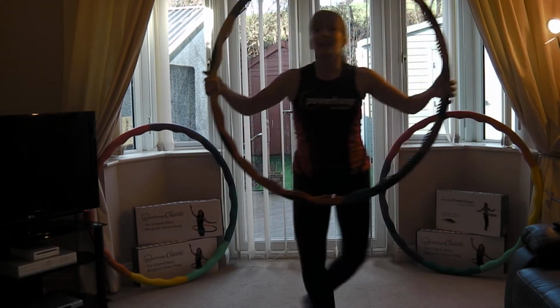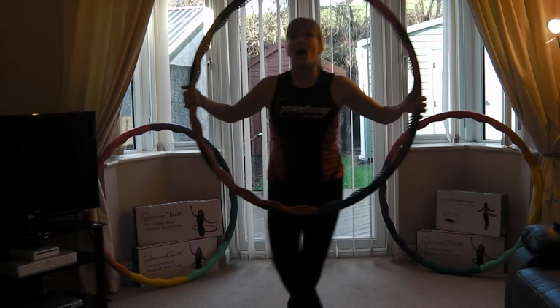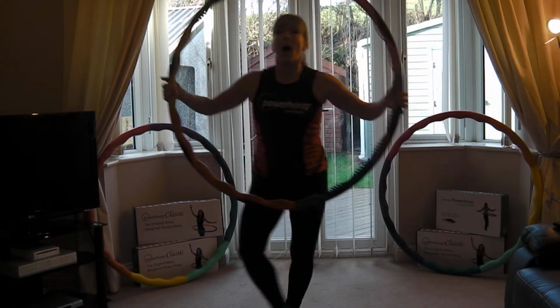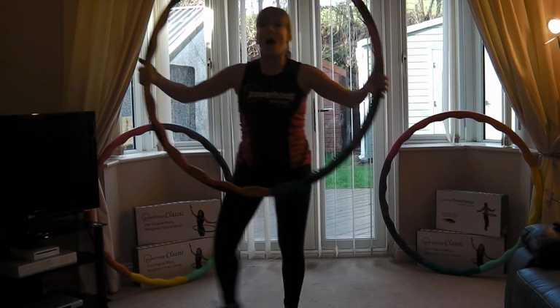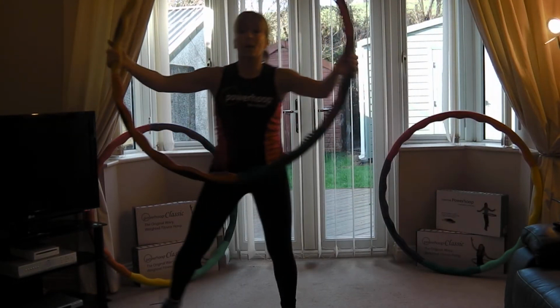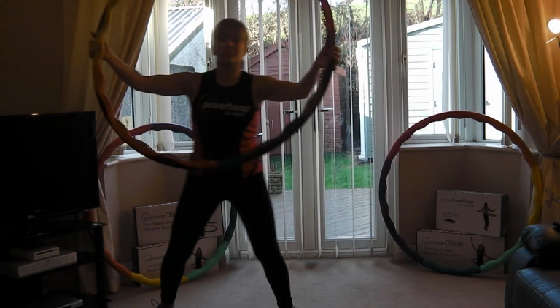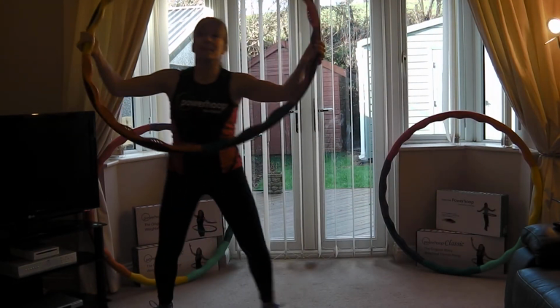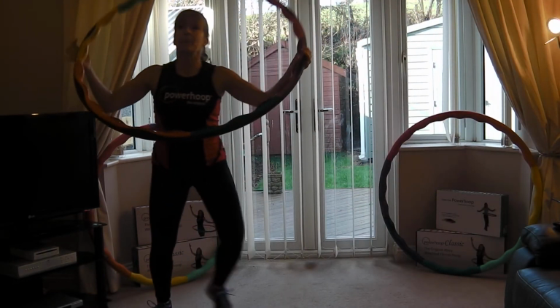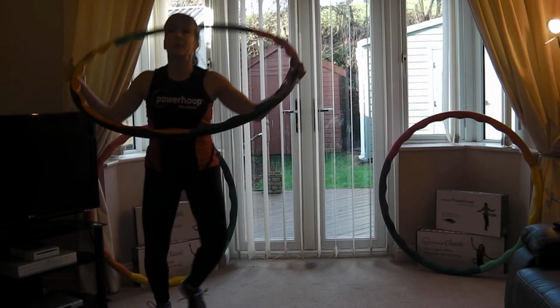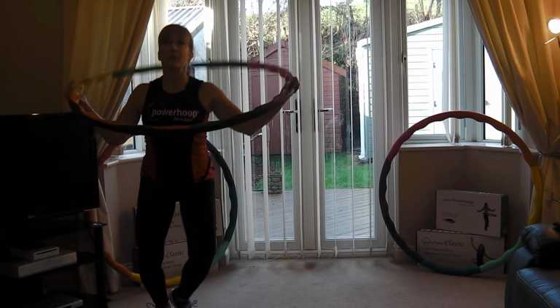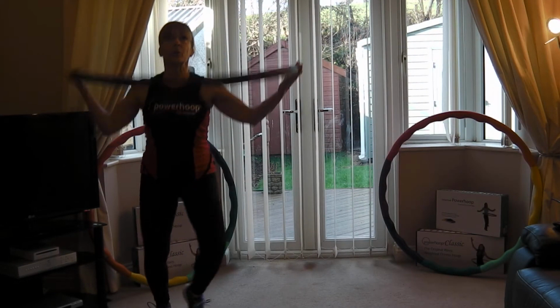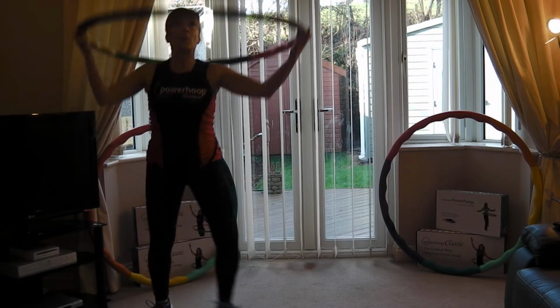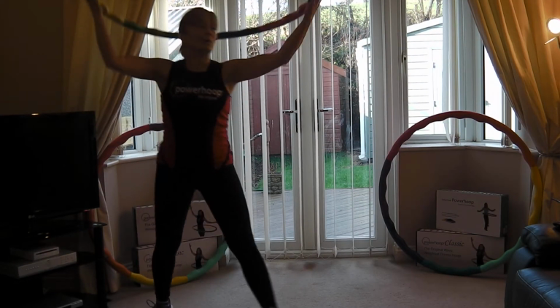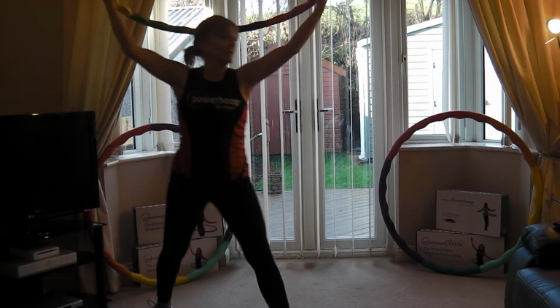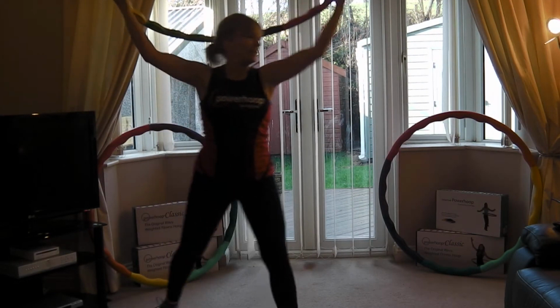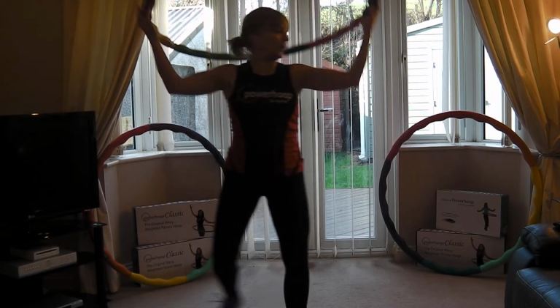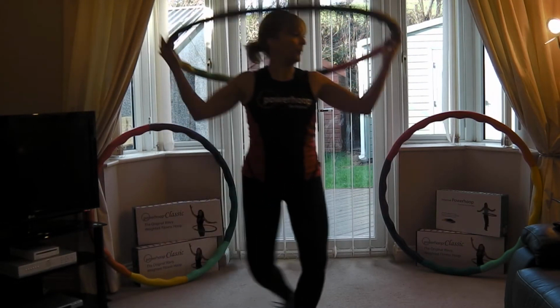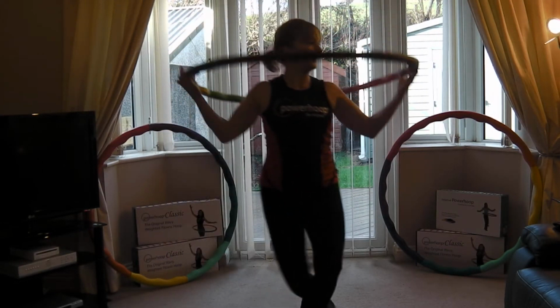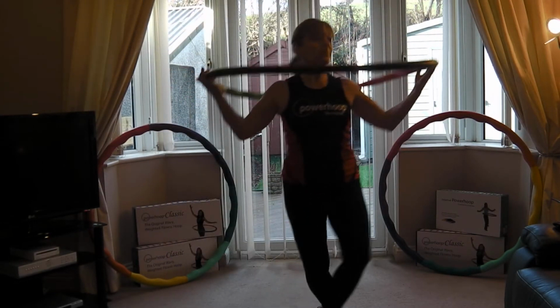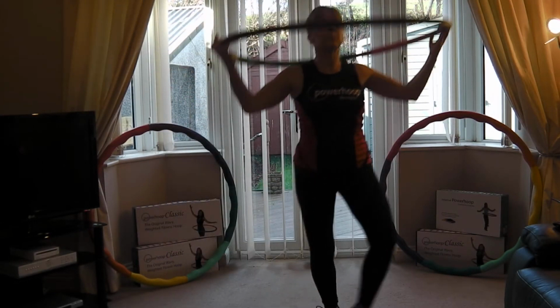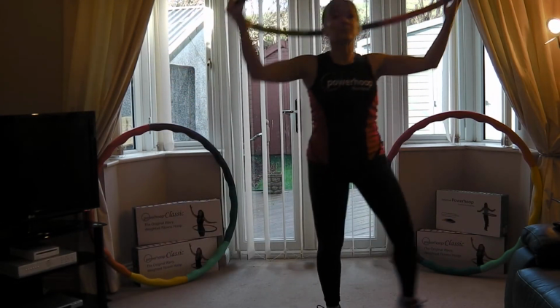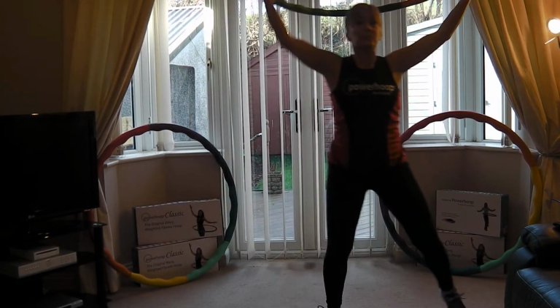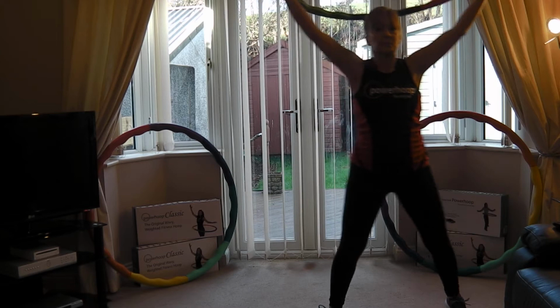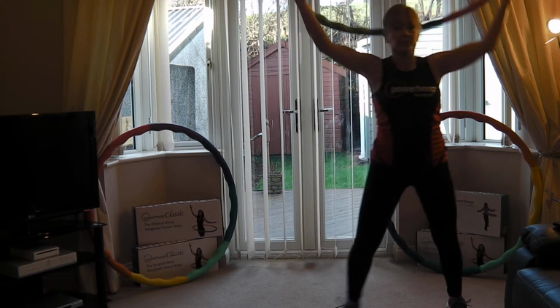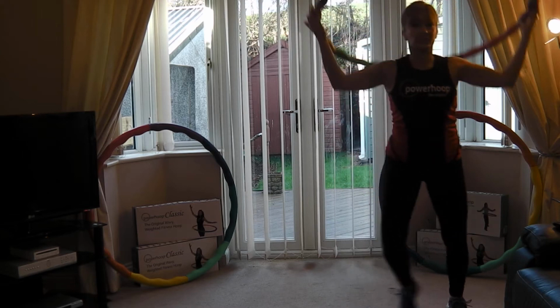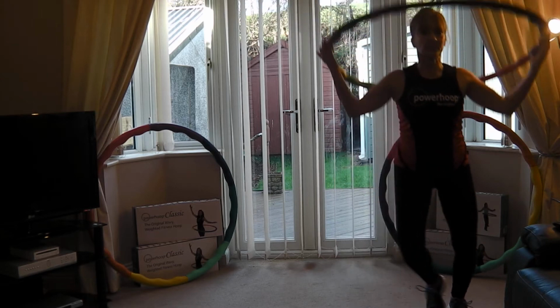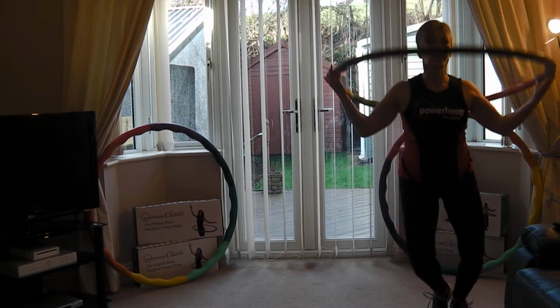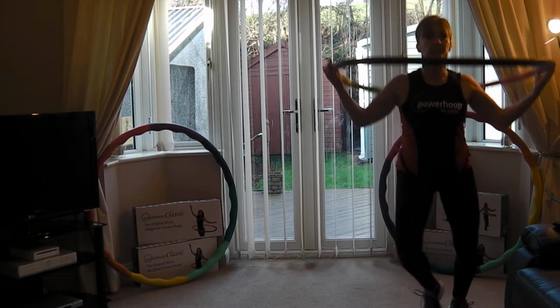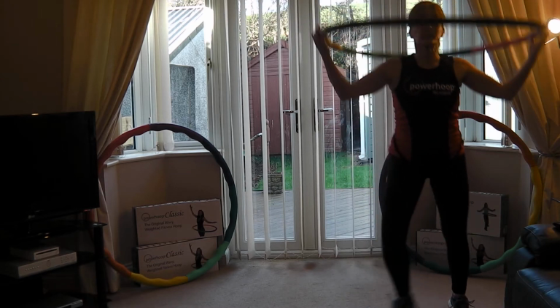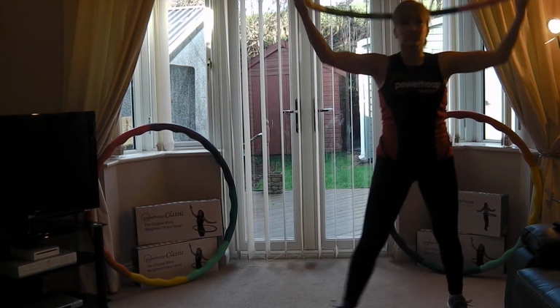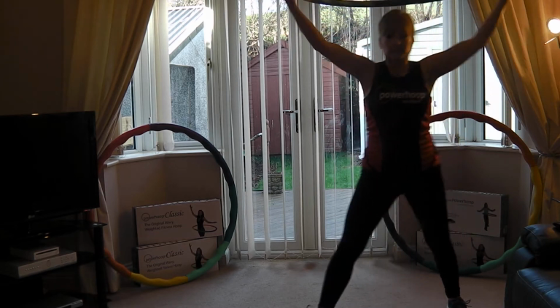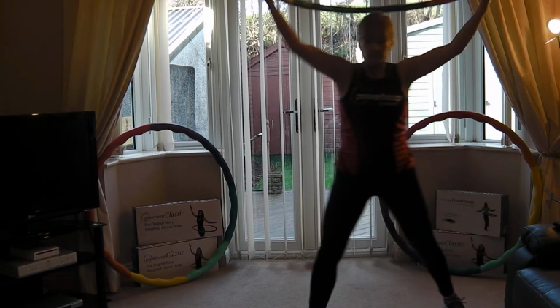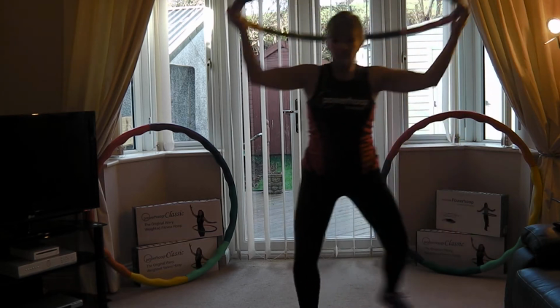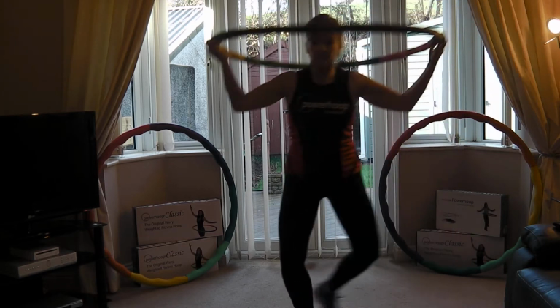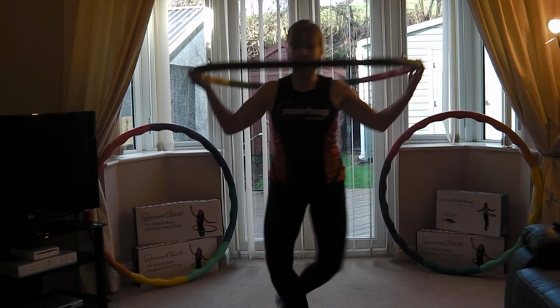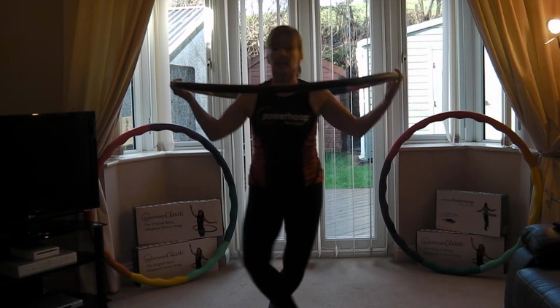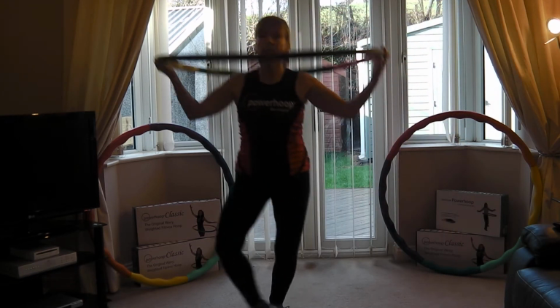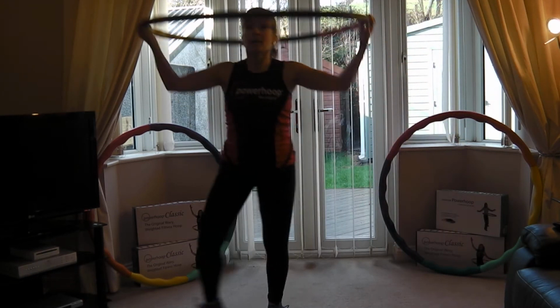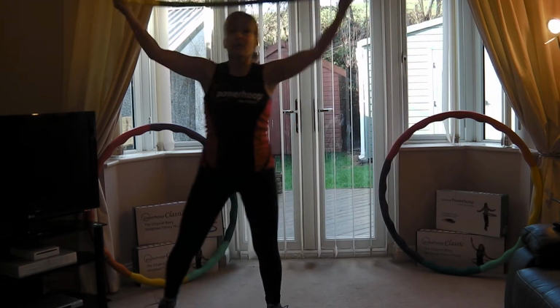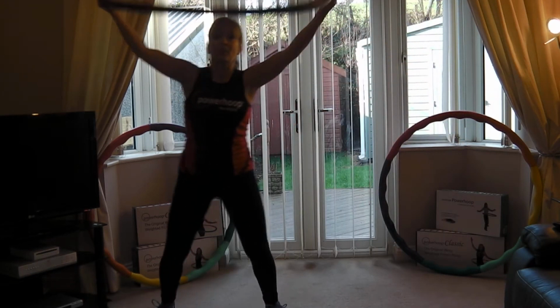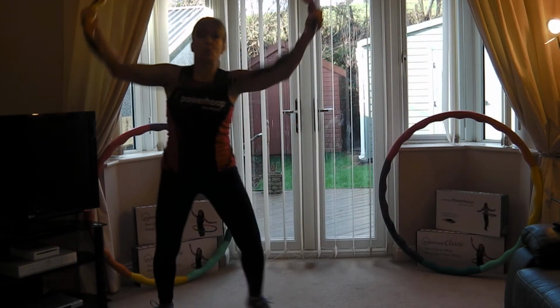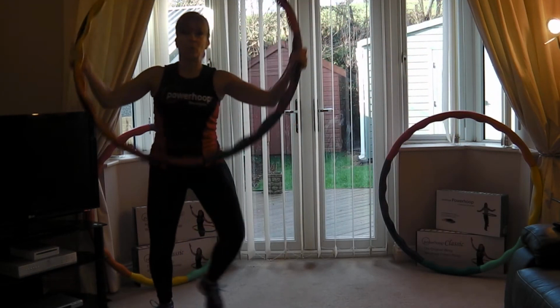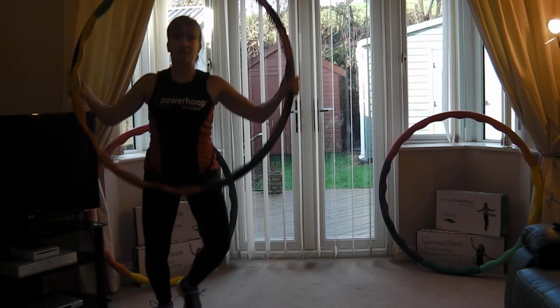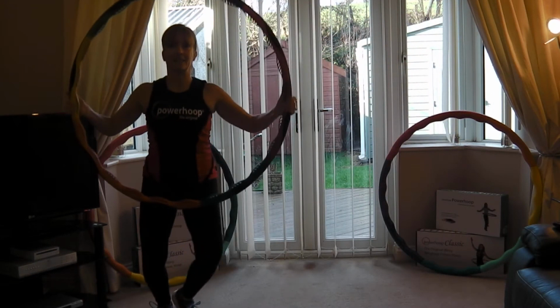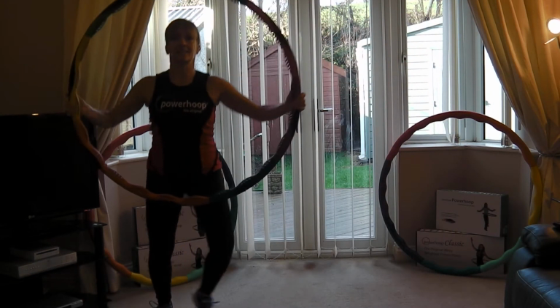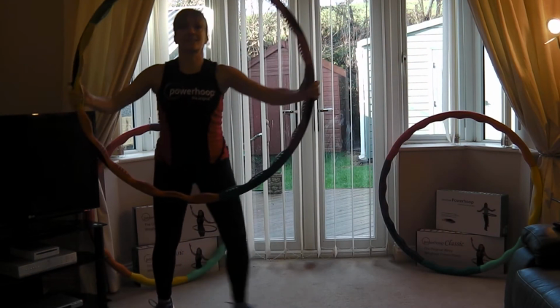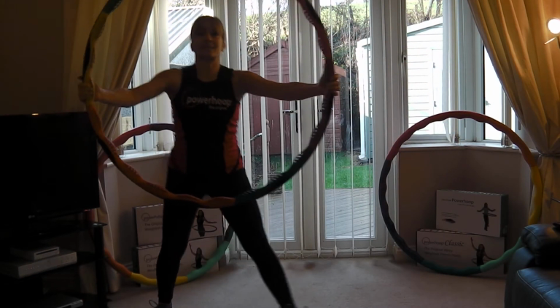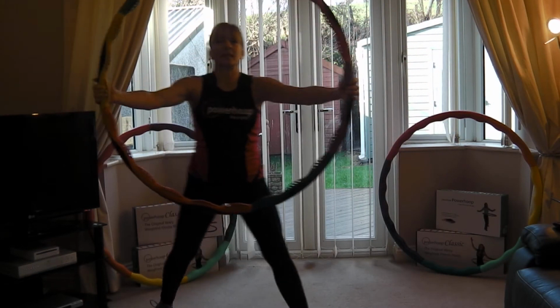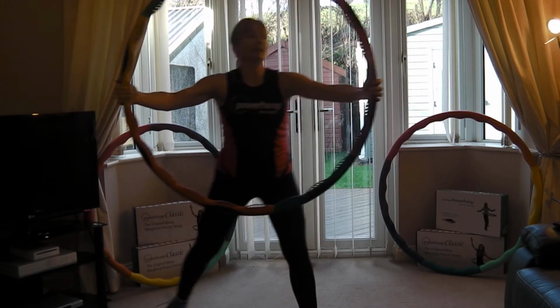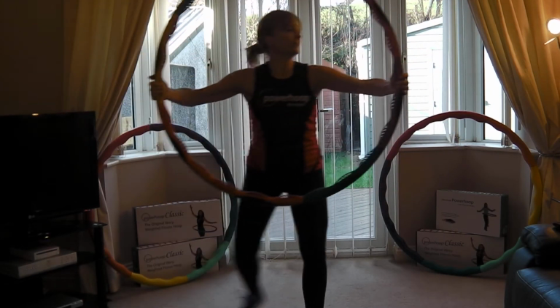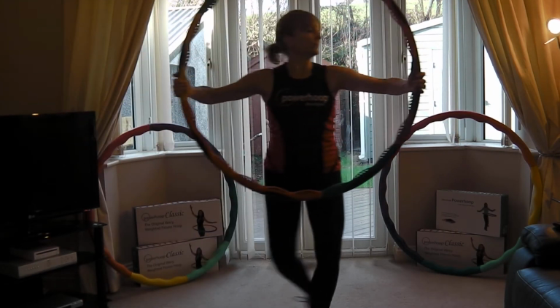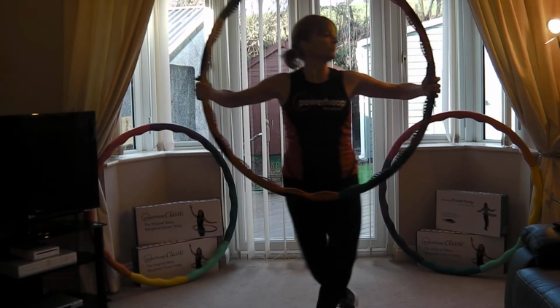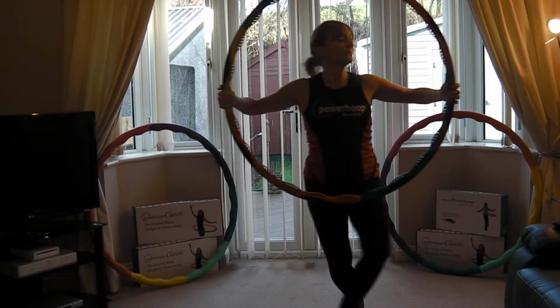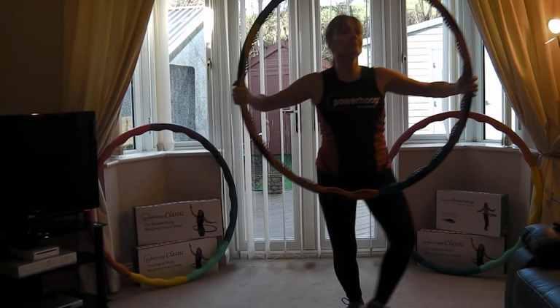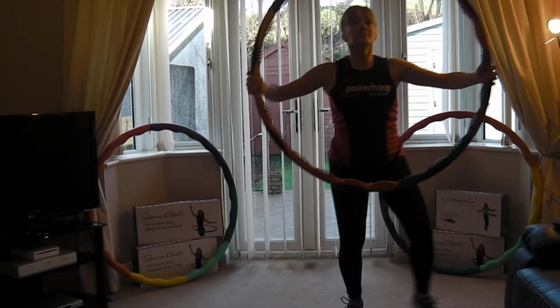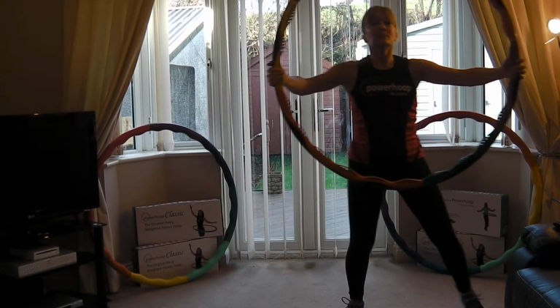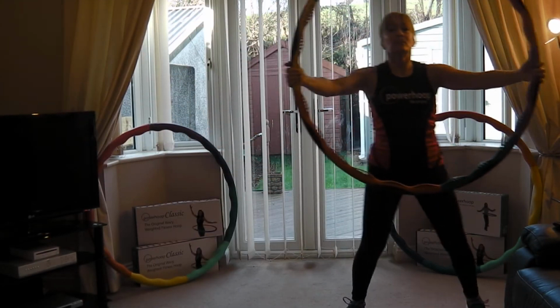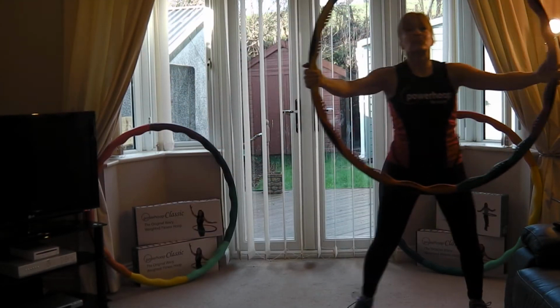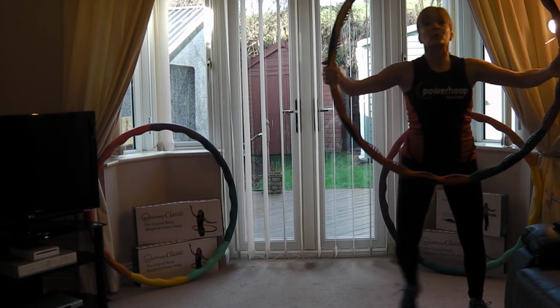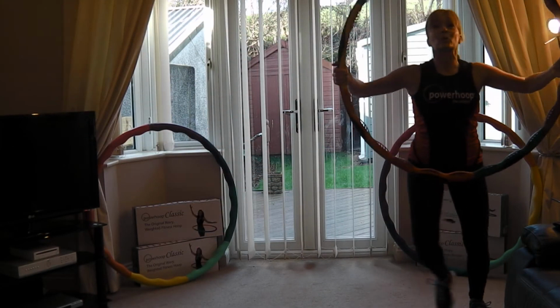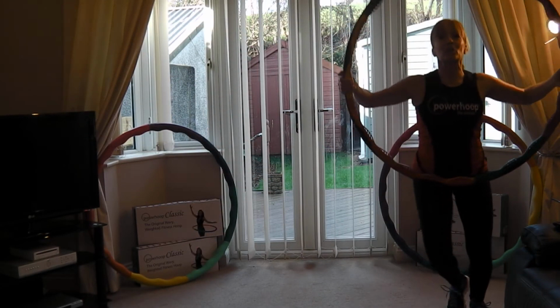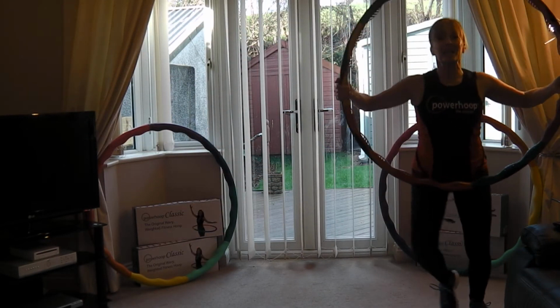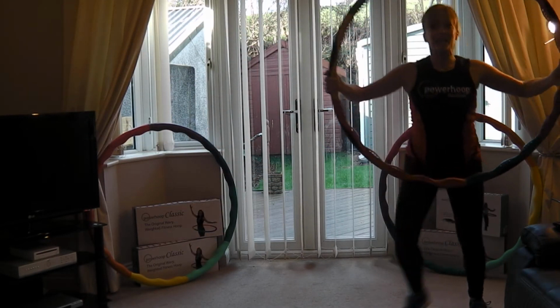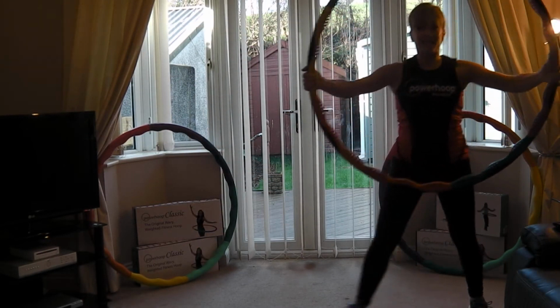Arms up if you want to. Forward. Forward — breathe.